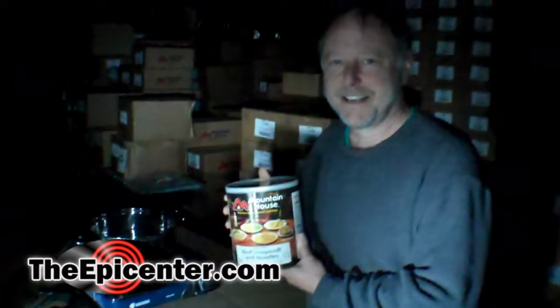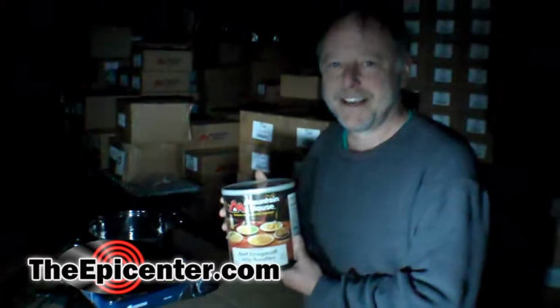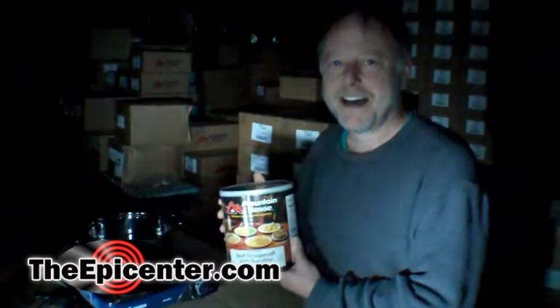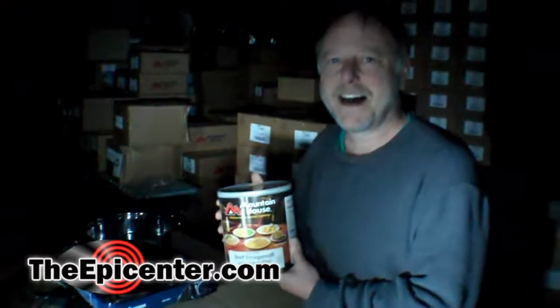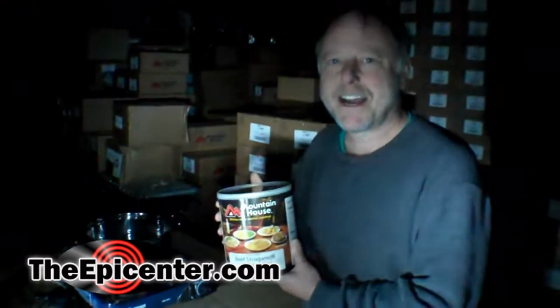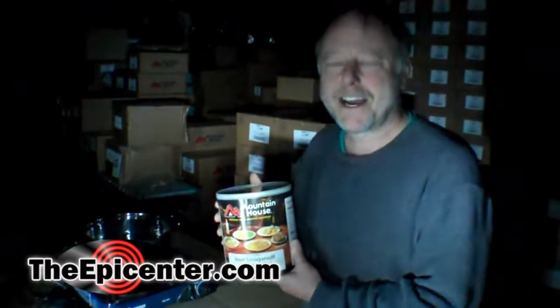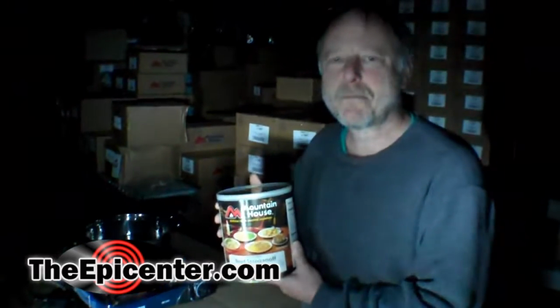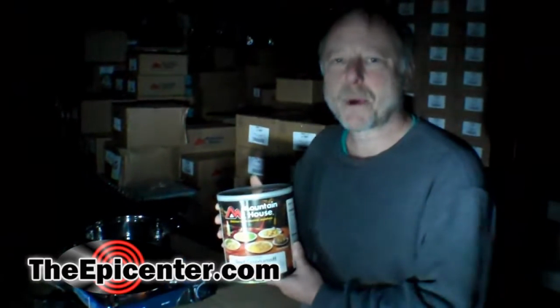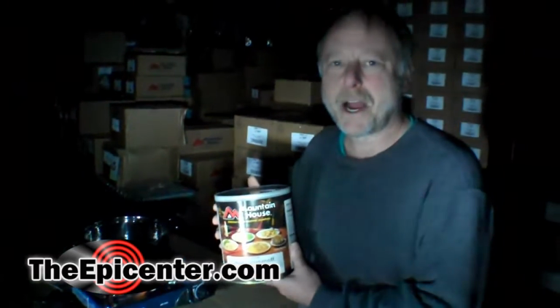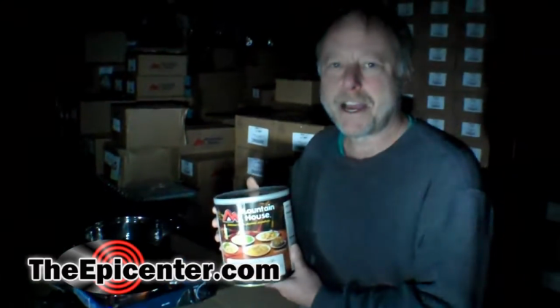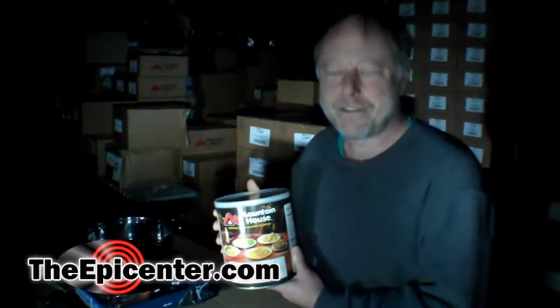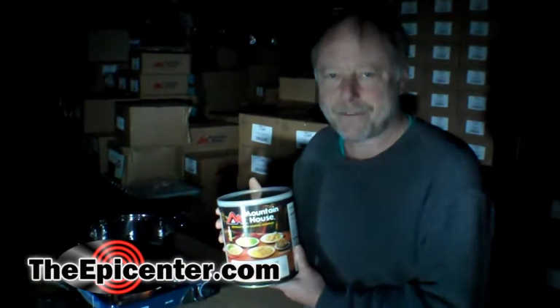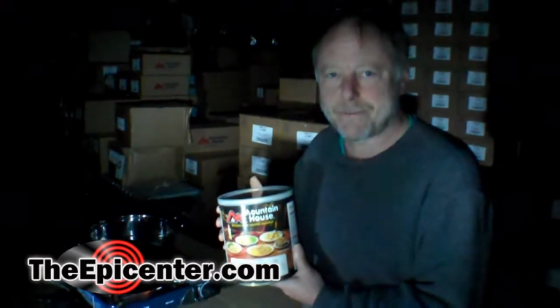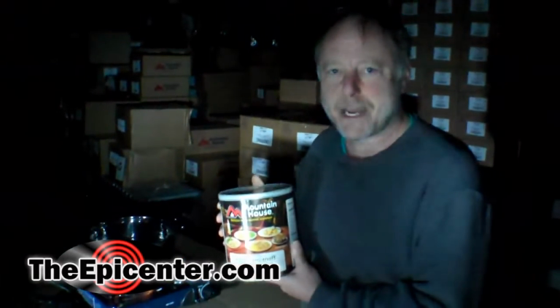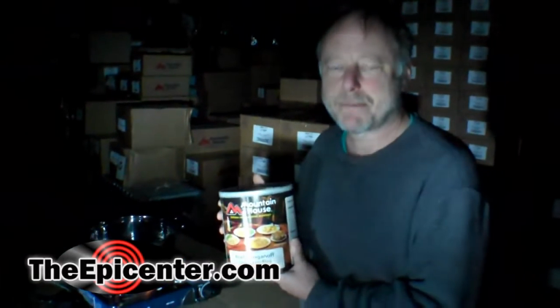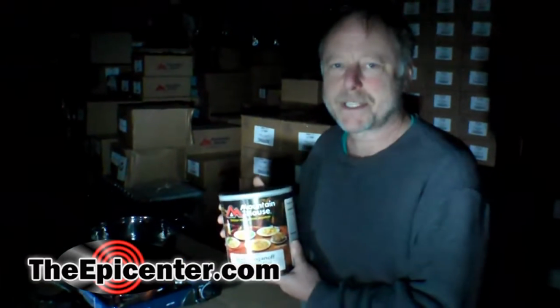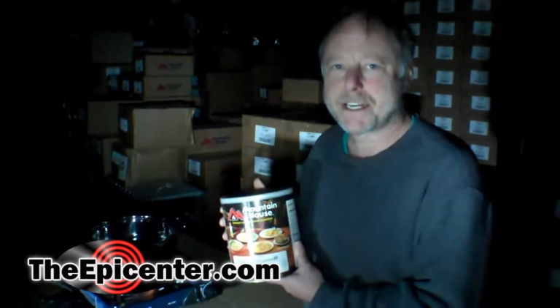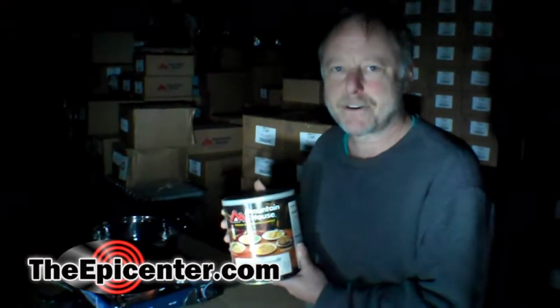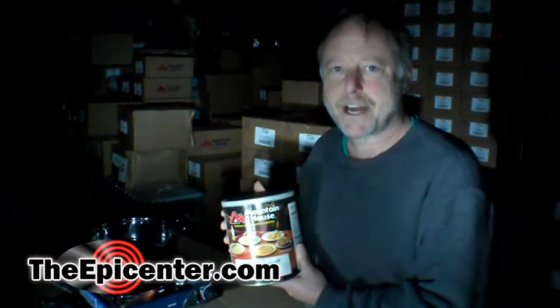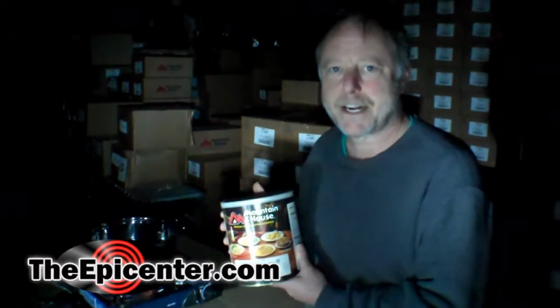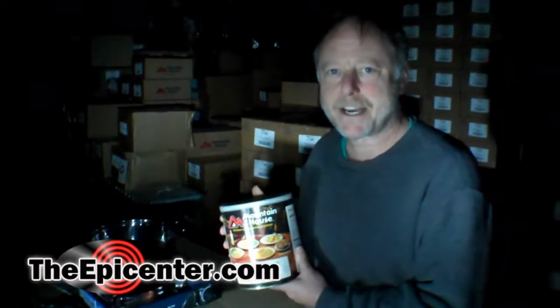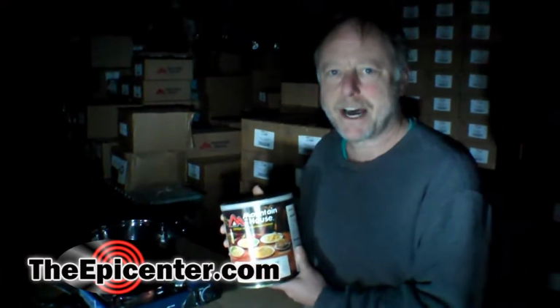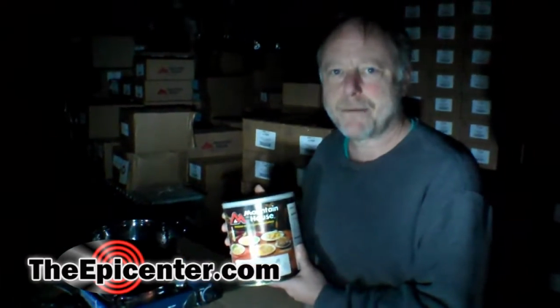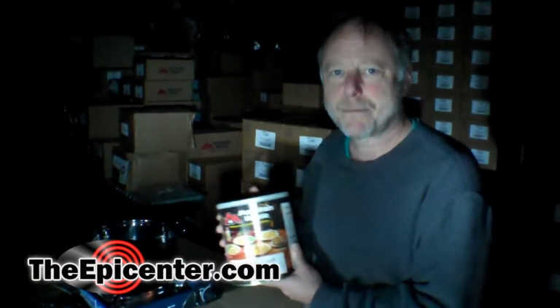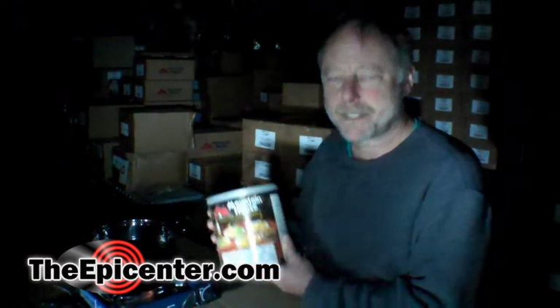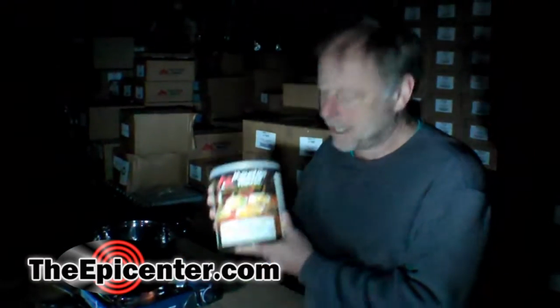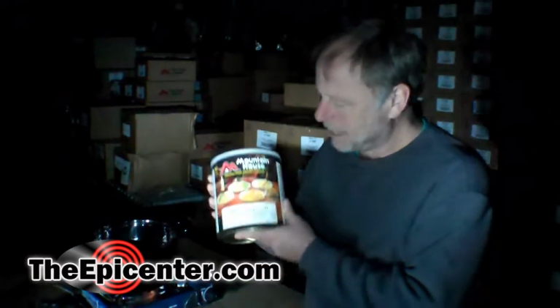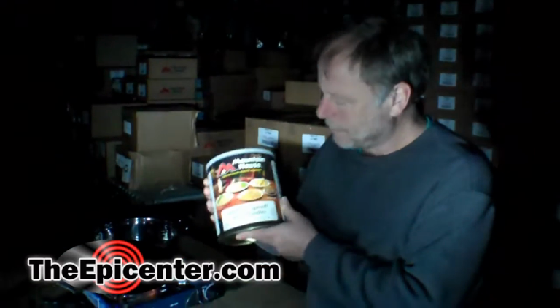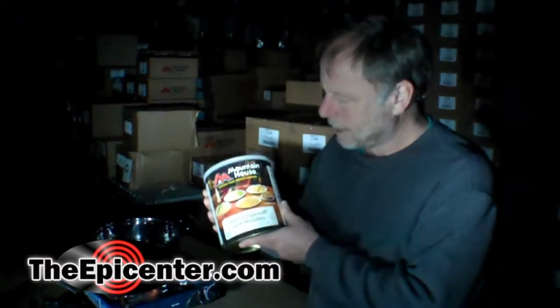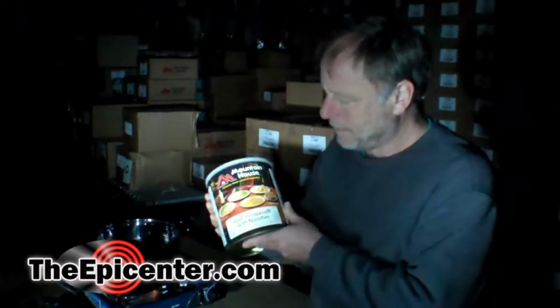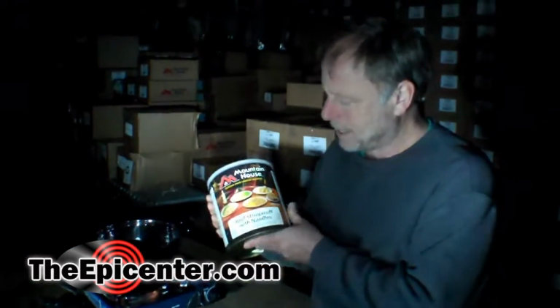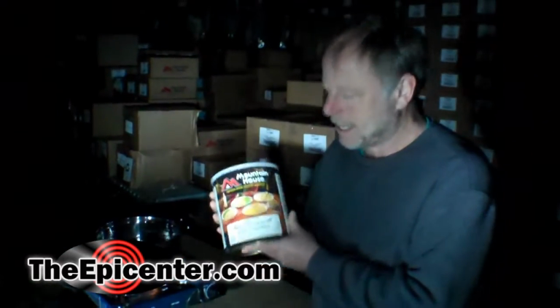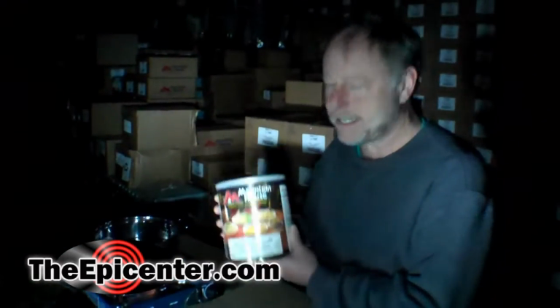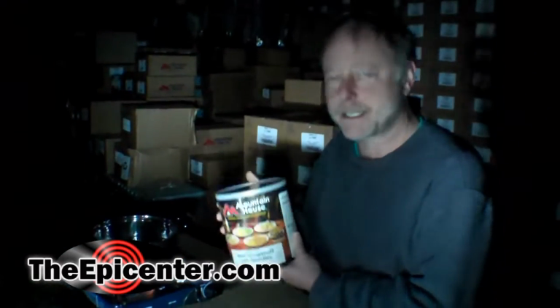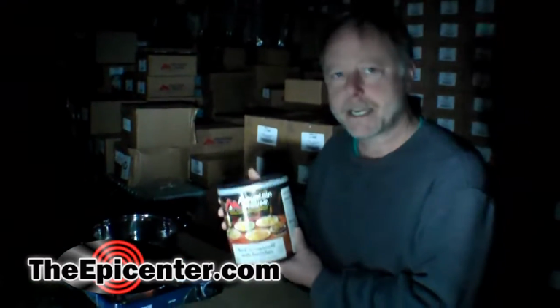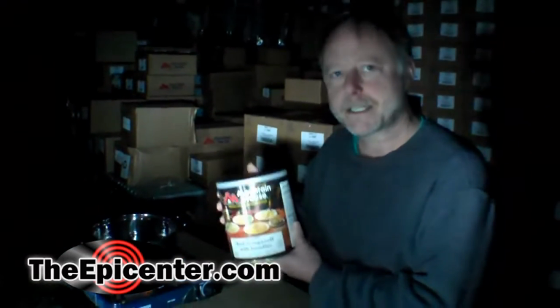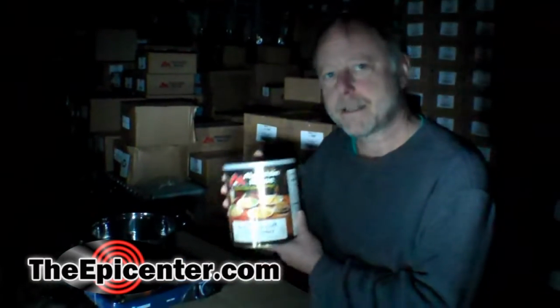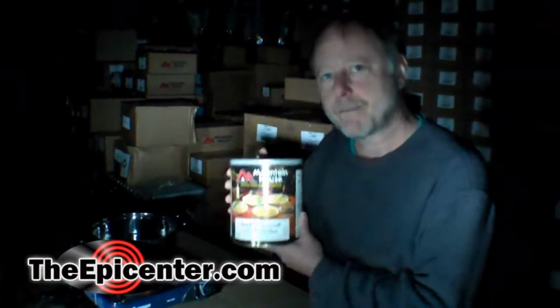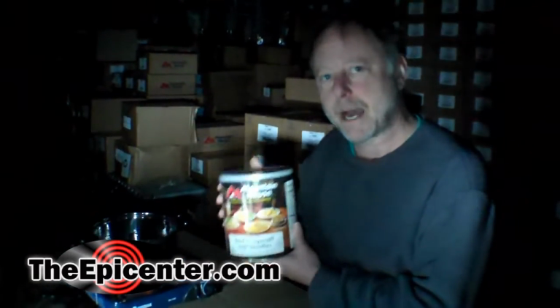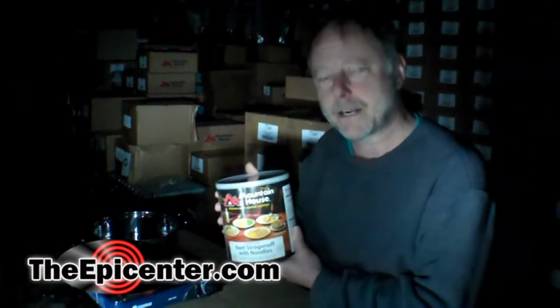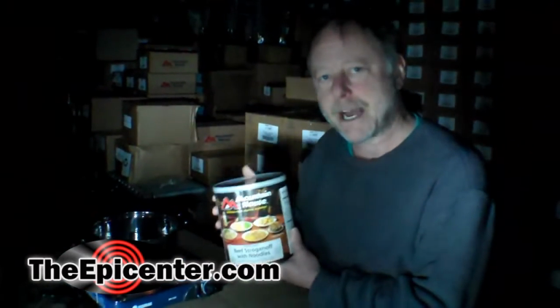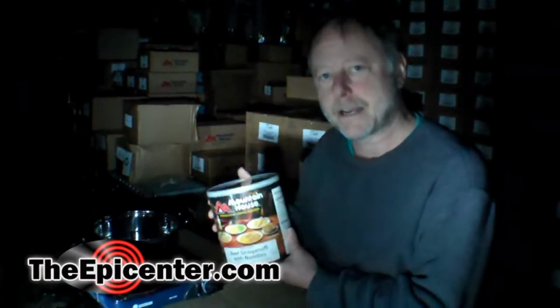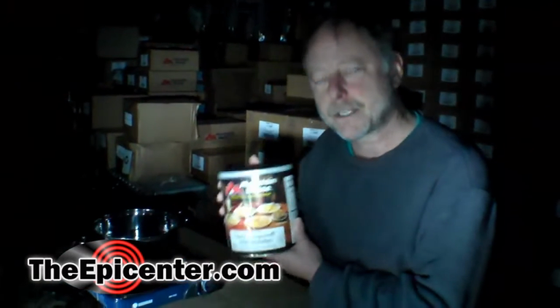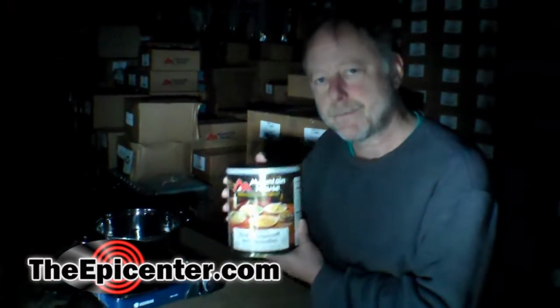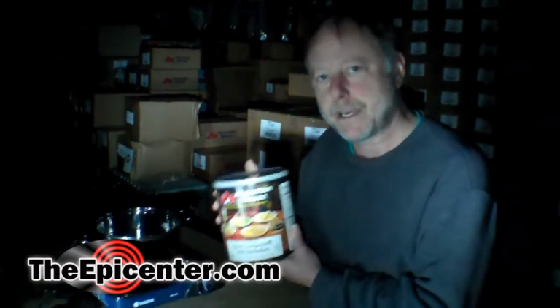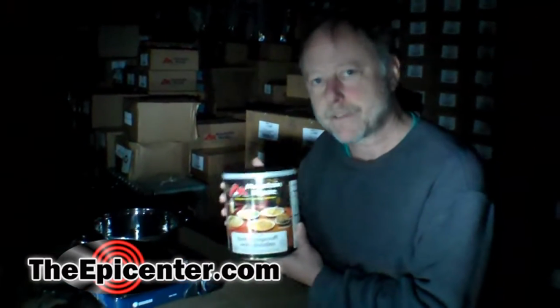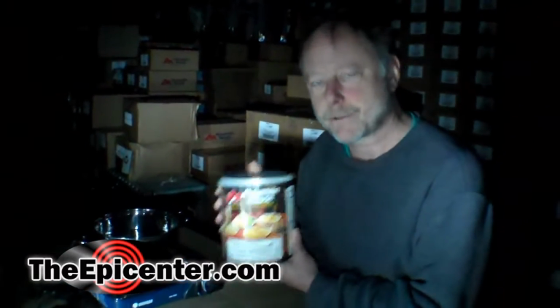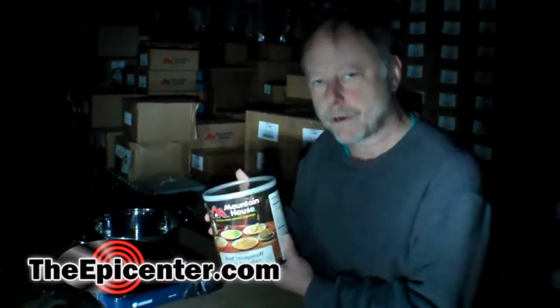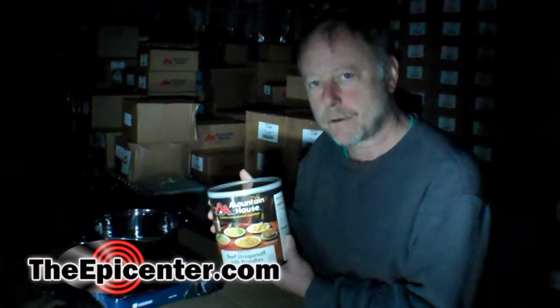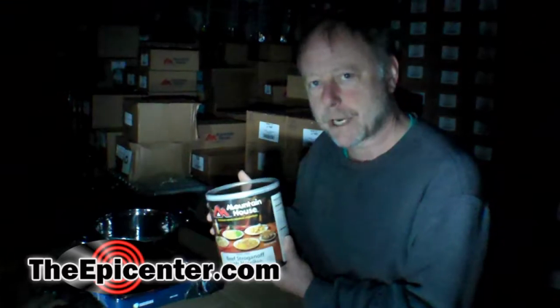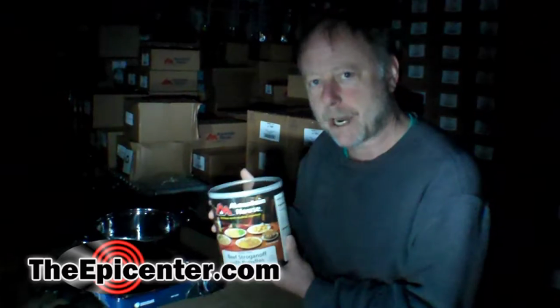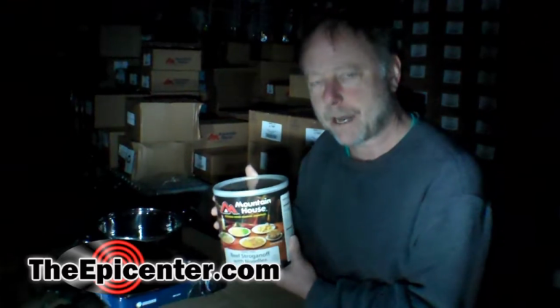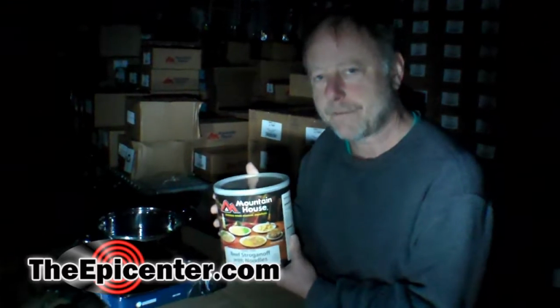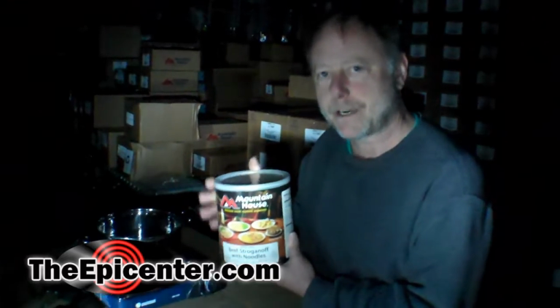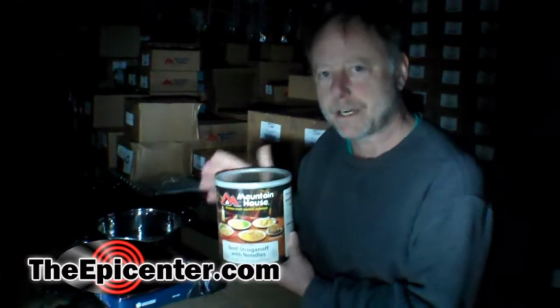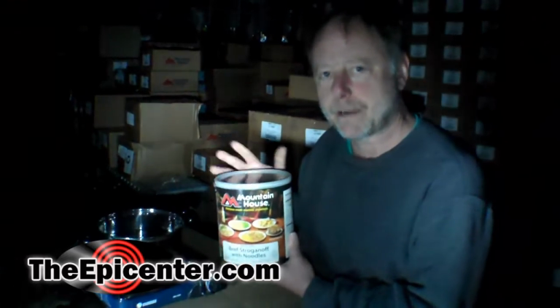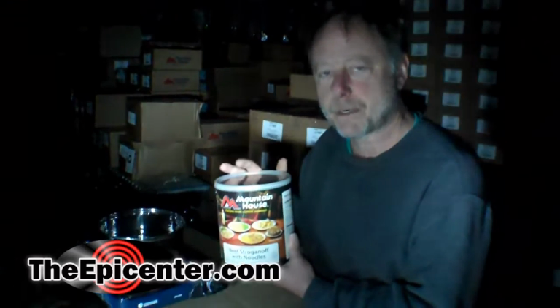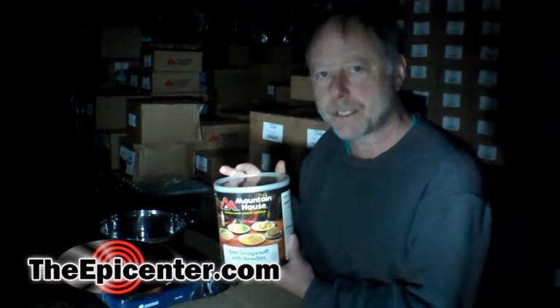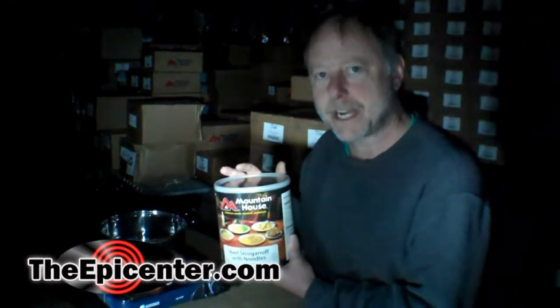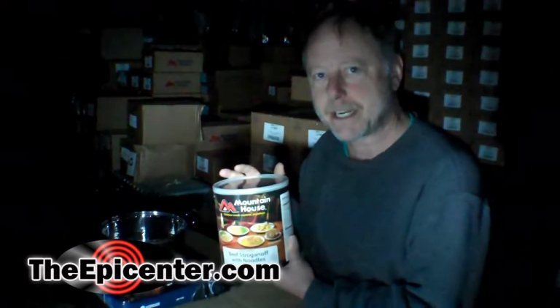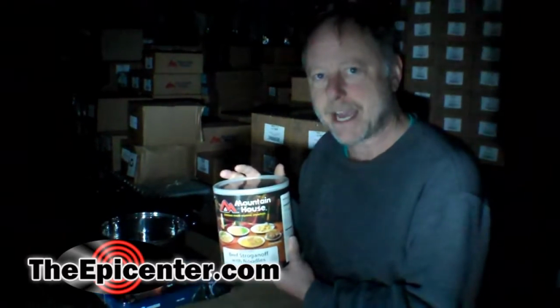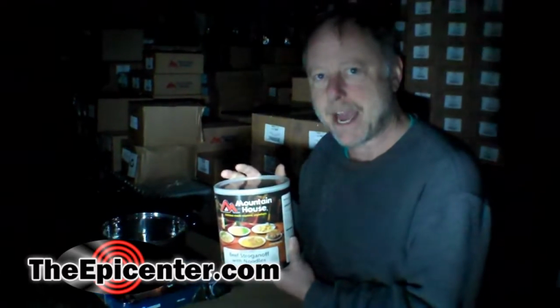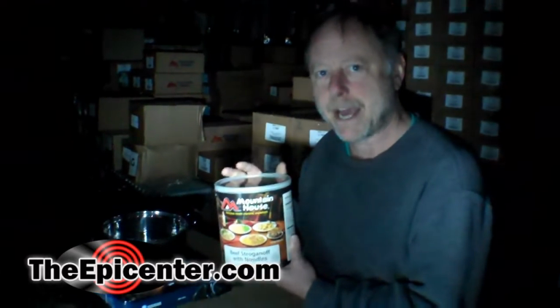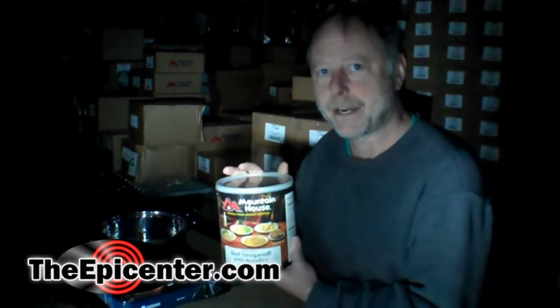Hi, I'm Brian from TheEpicenter.com. Today we're going to be taste testing Mountain House Beef Stroganoff in a number 10 can.